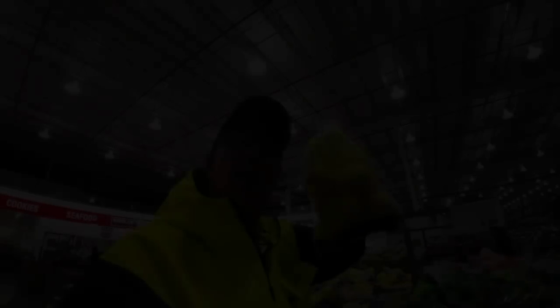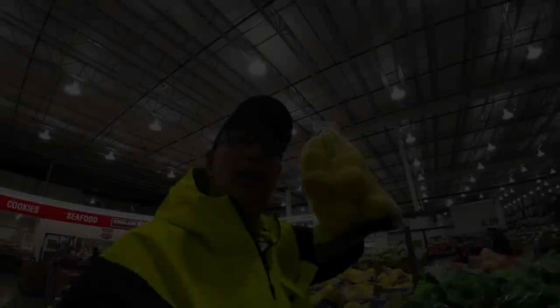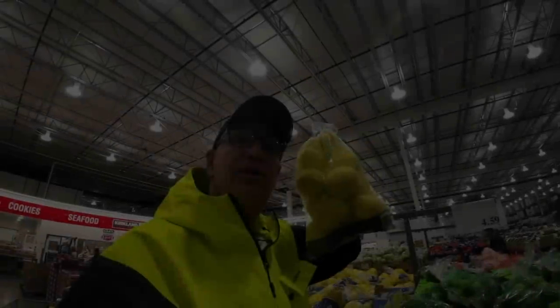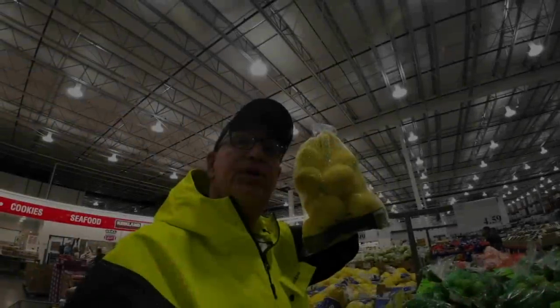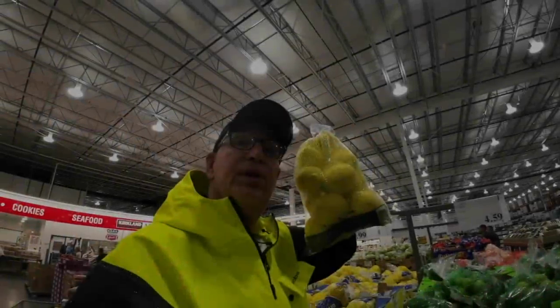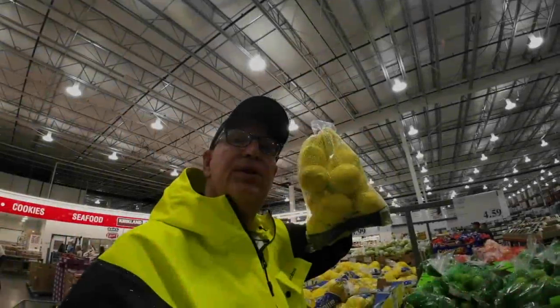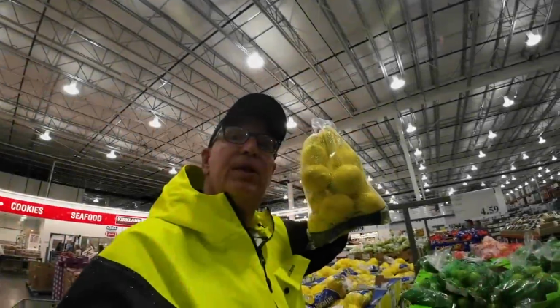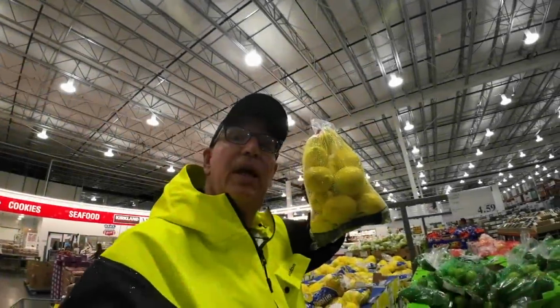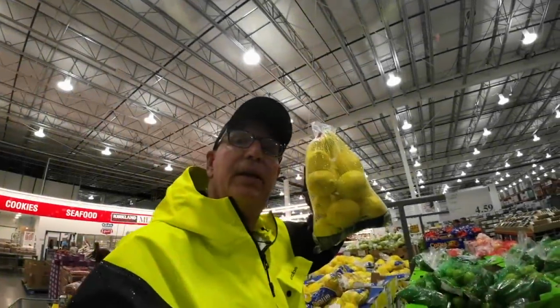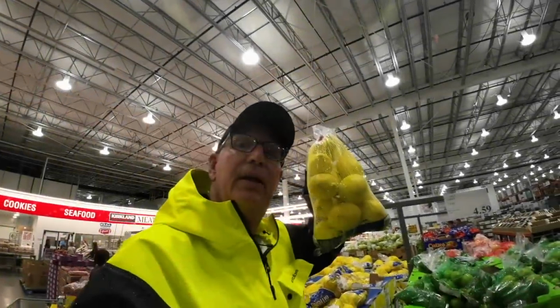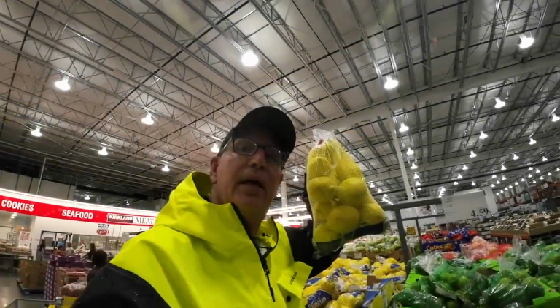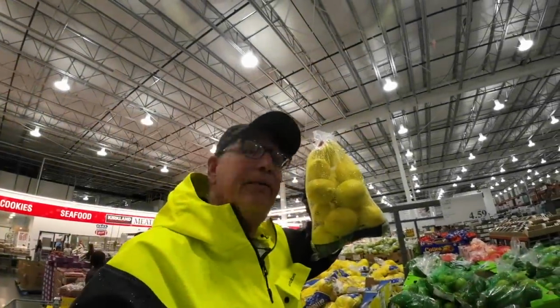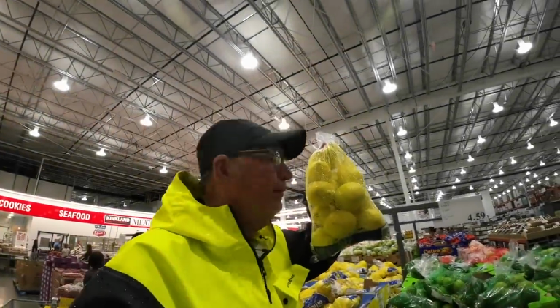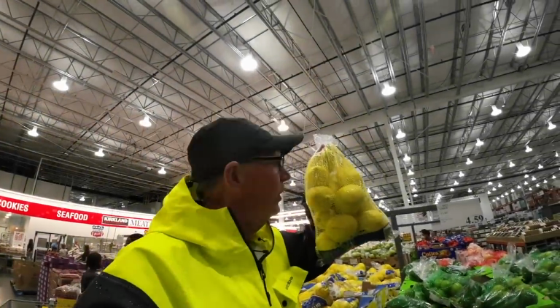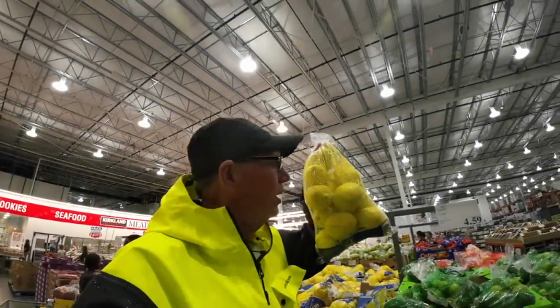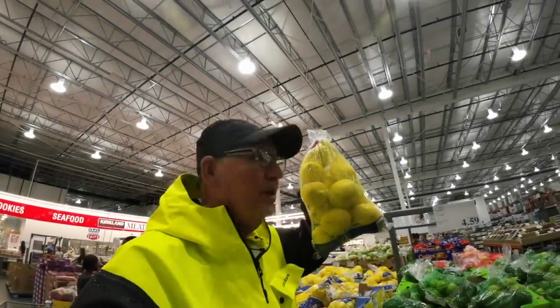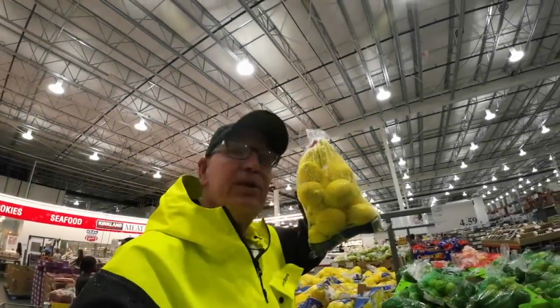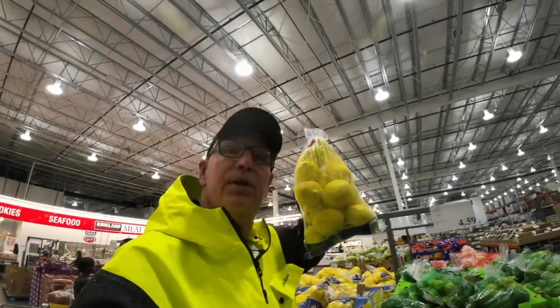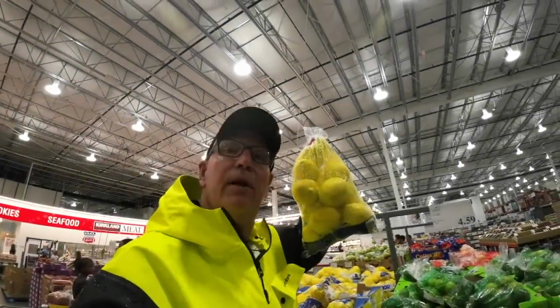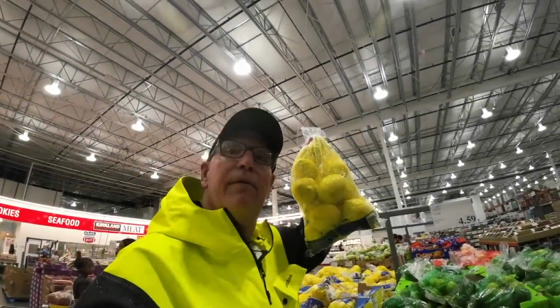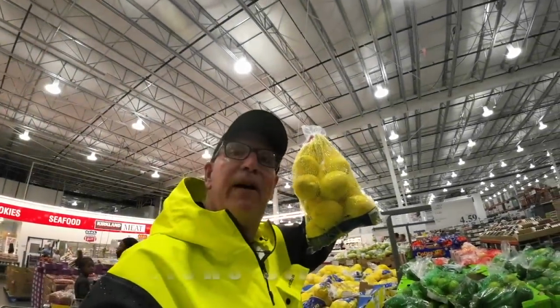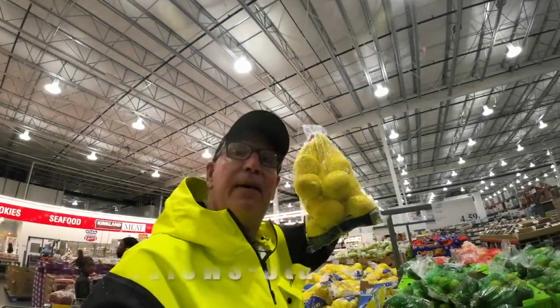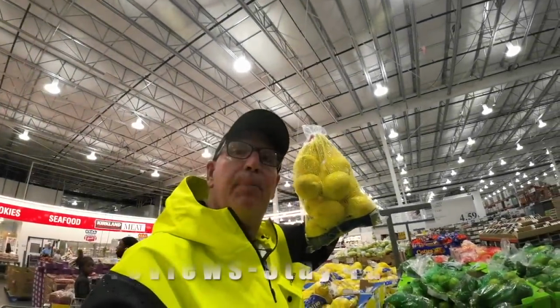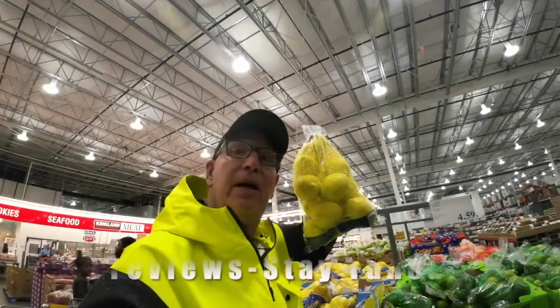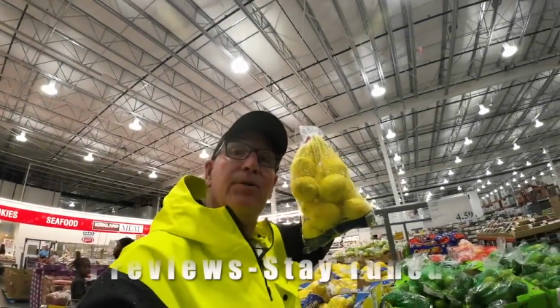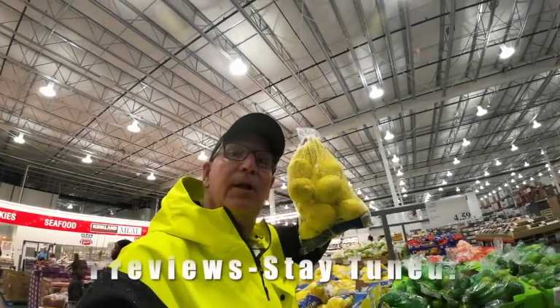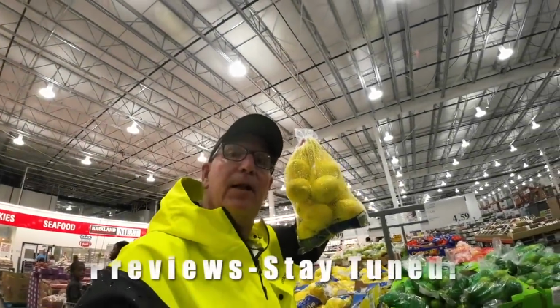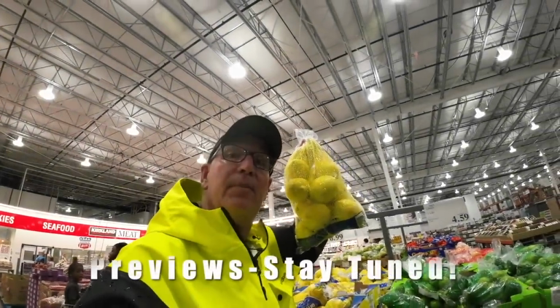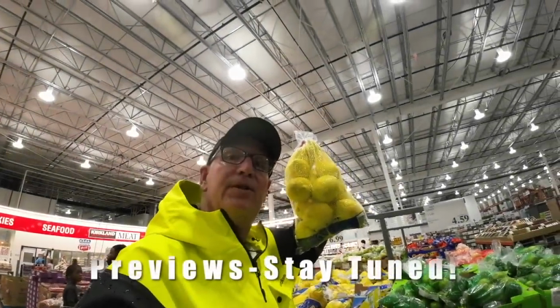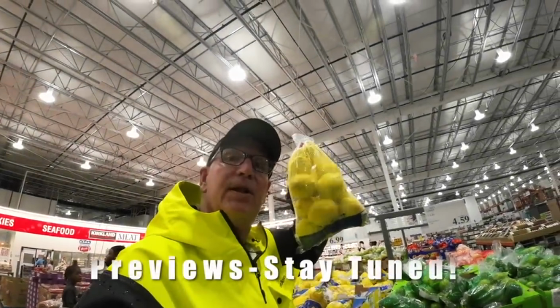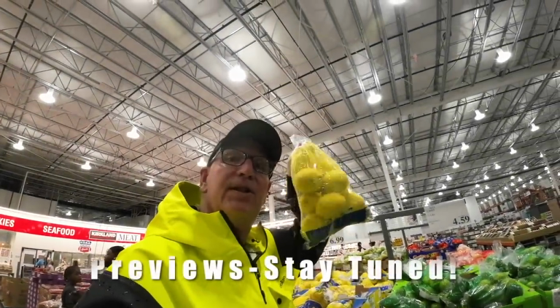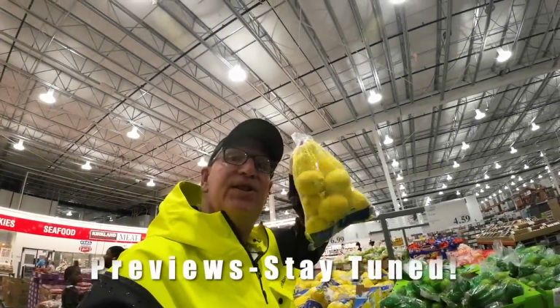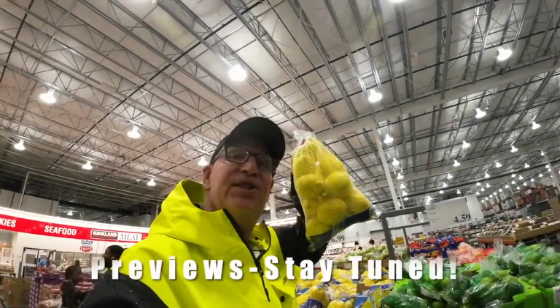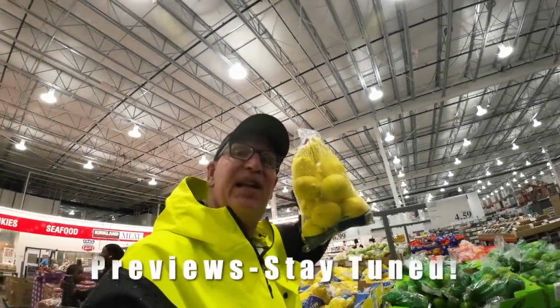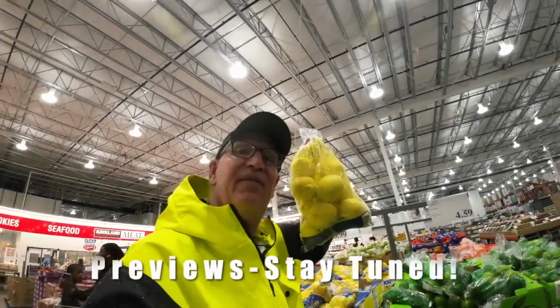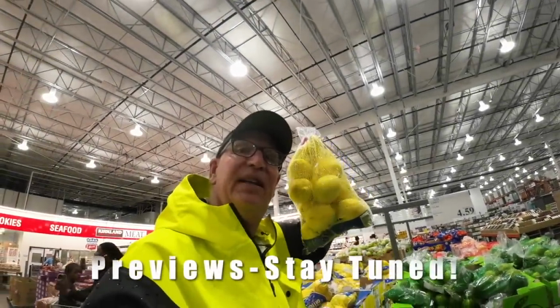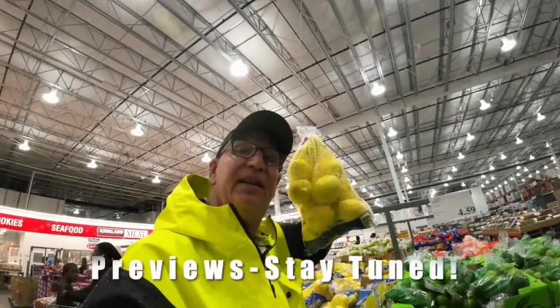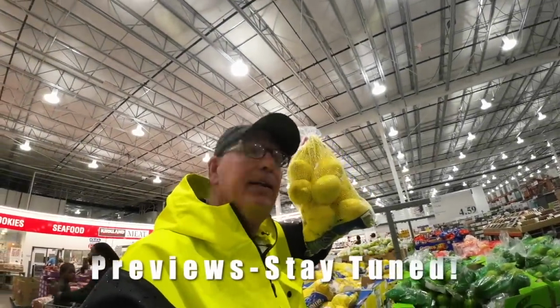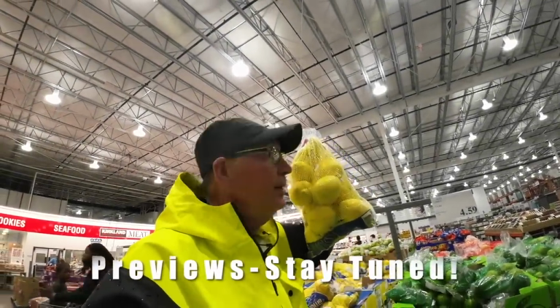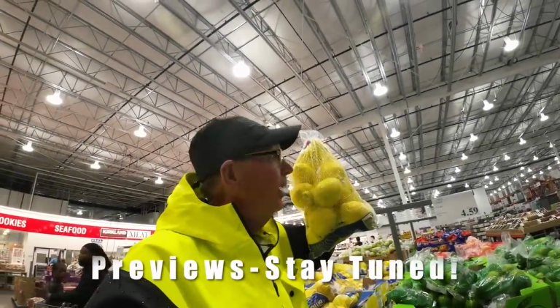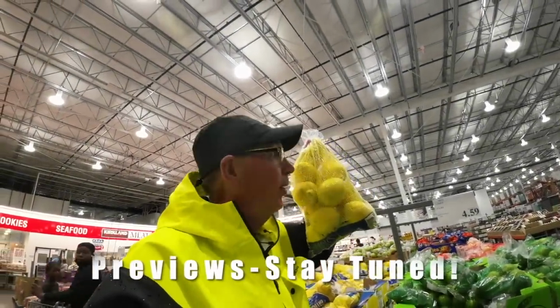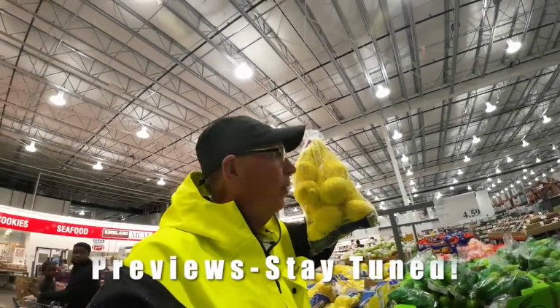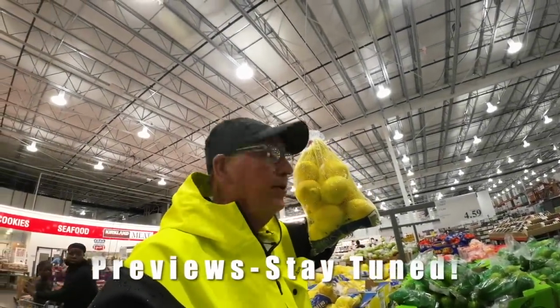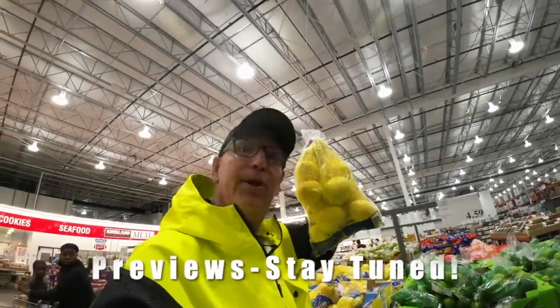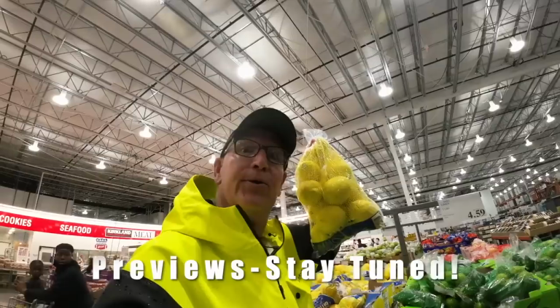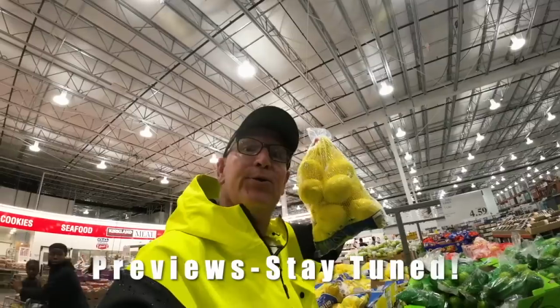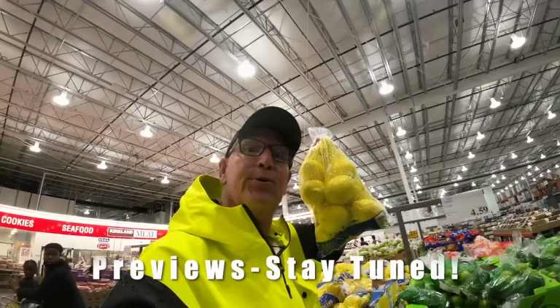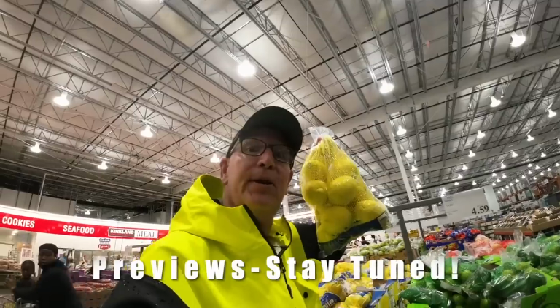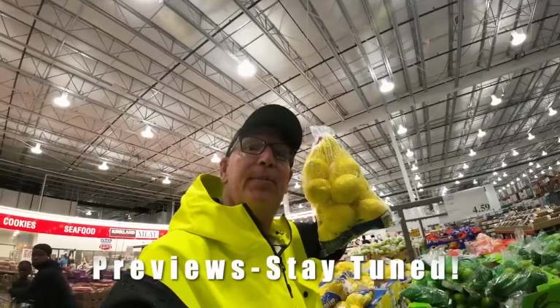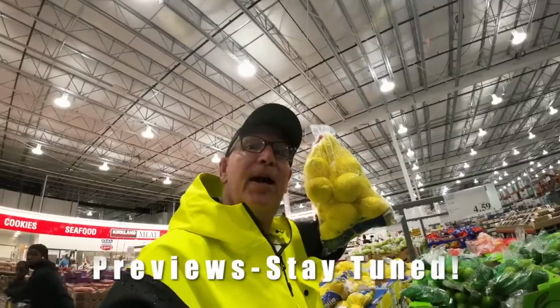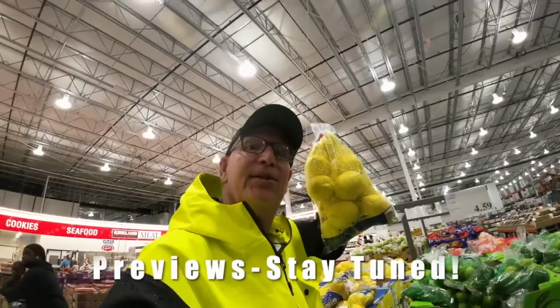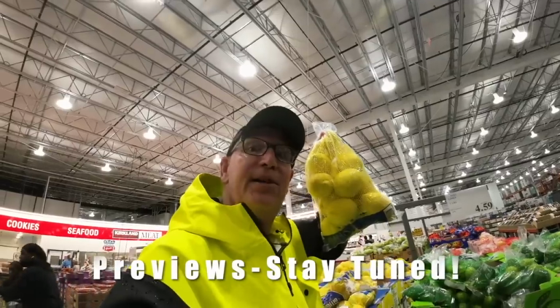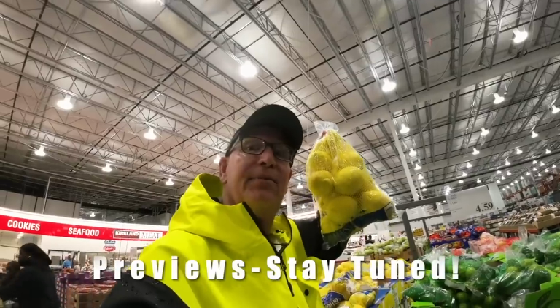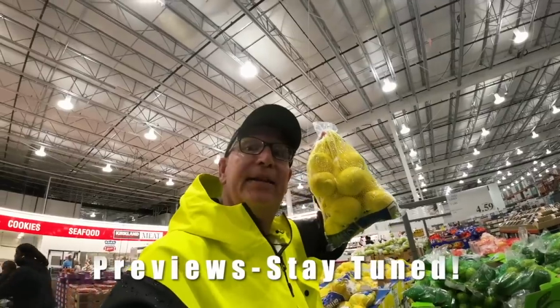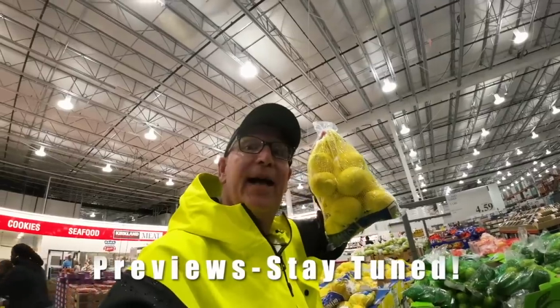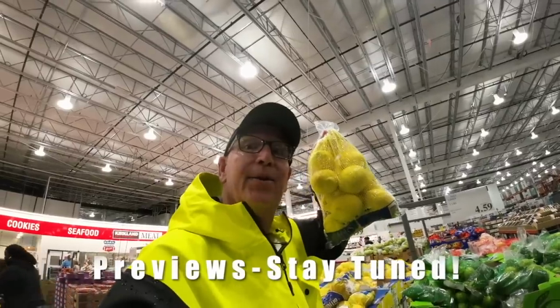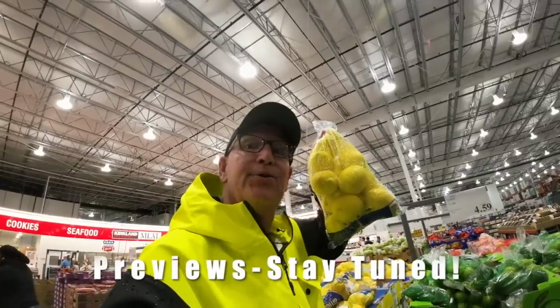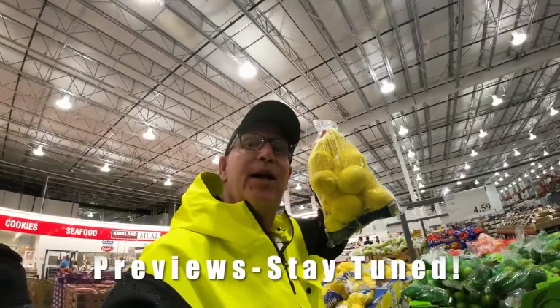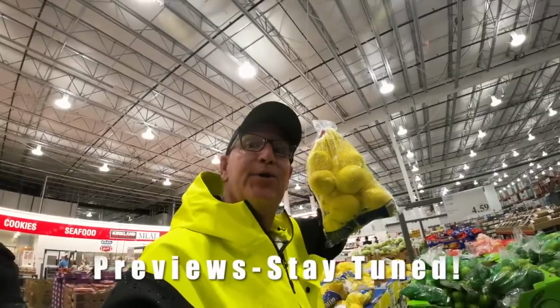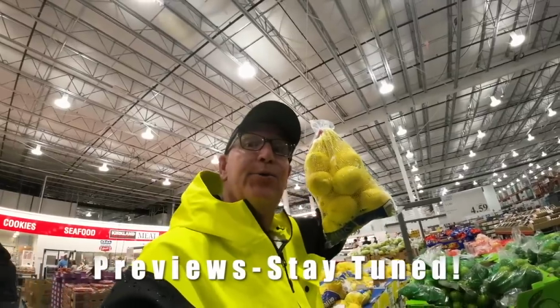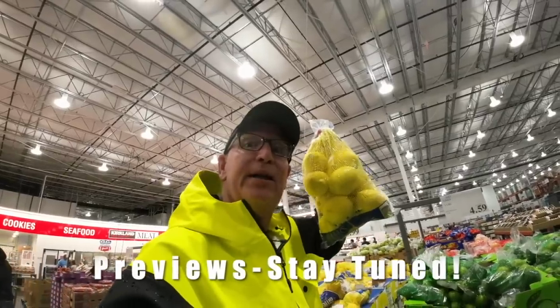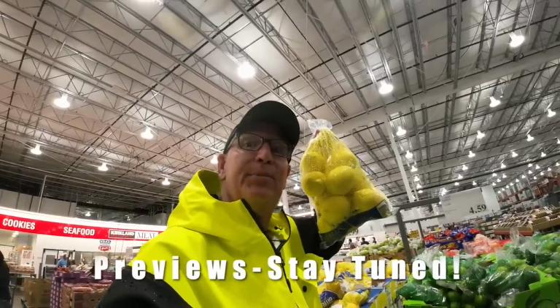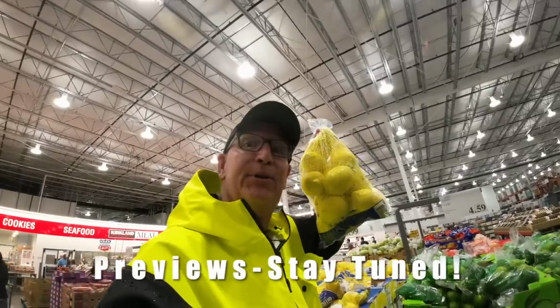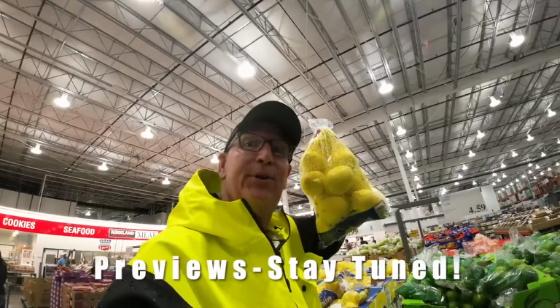$6.99 for lemons — five pounds of lemons — seven dollars. You hear the scream? $7.00. I'd scream too.